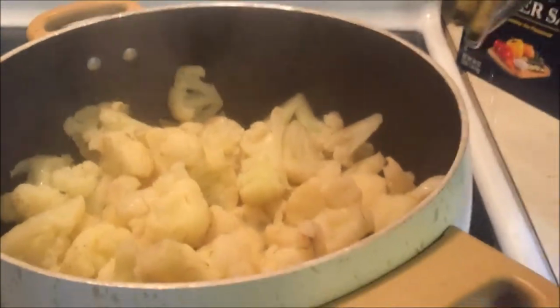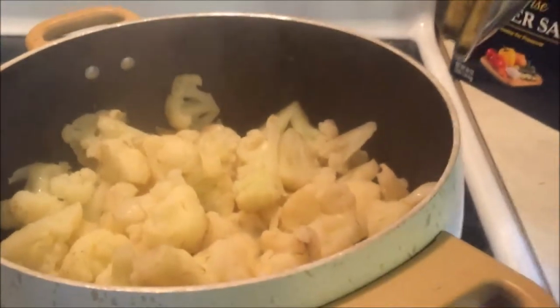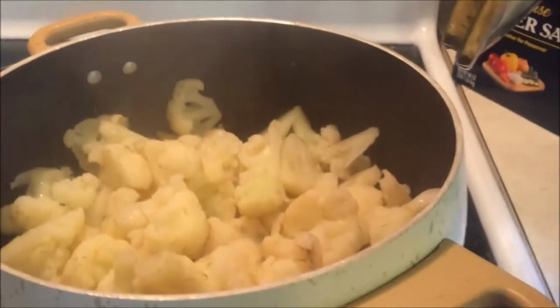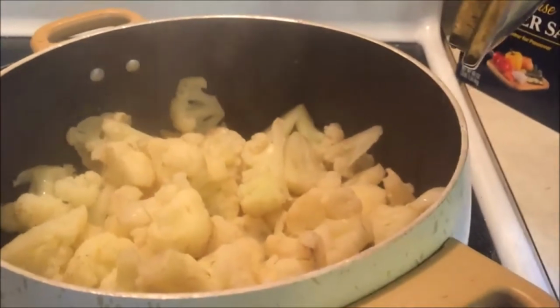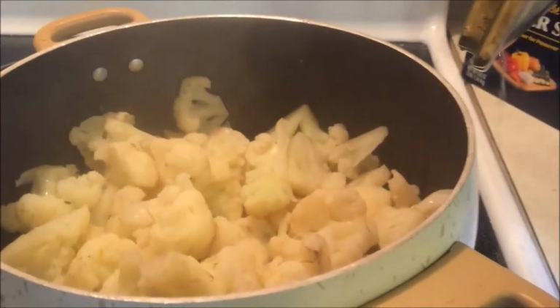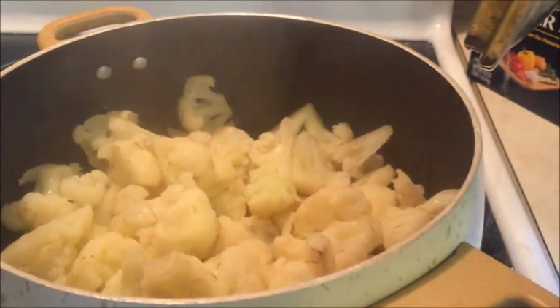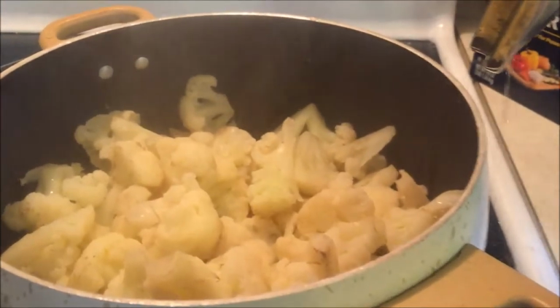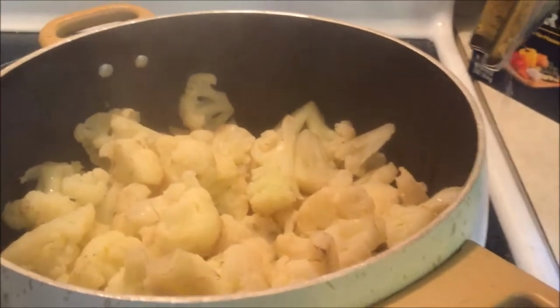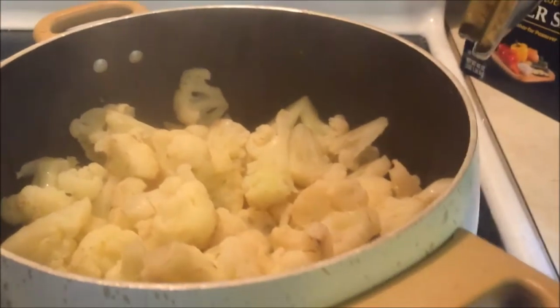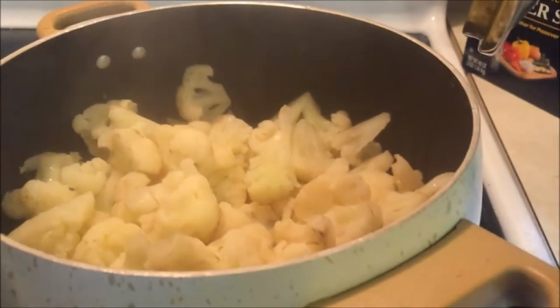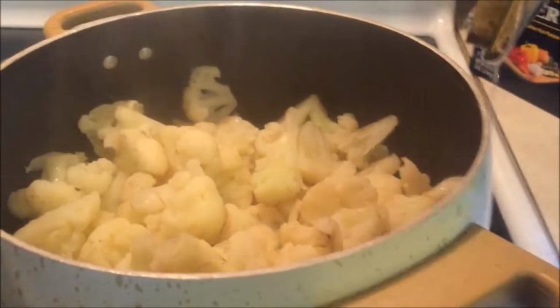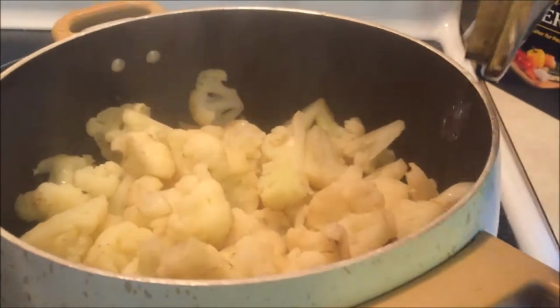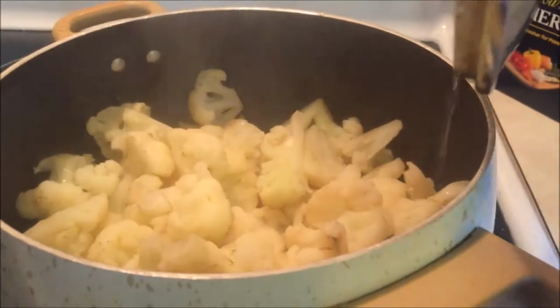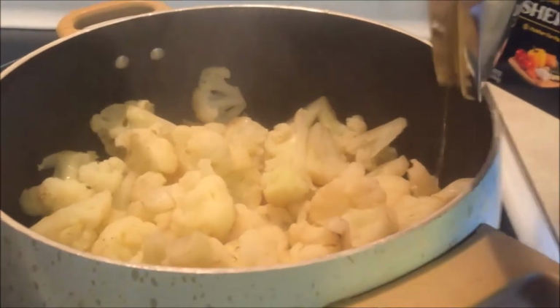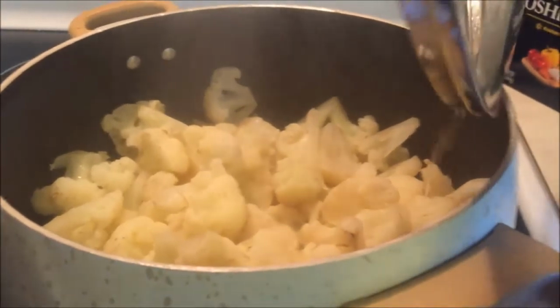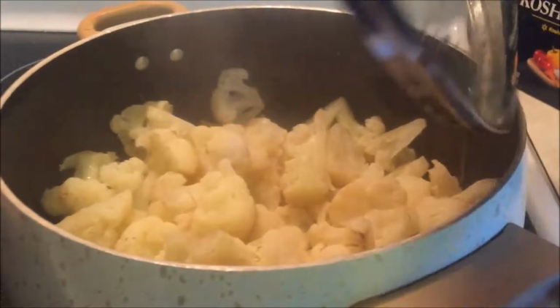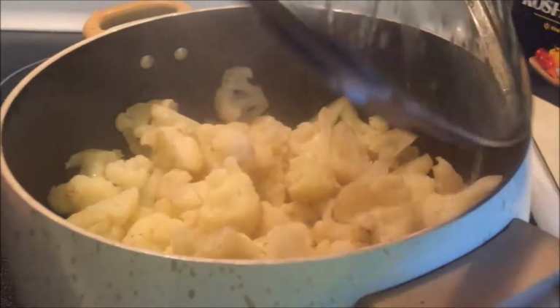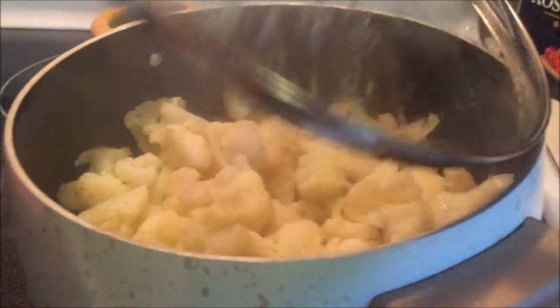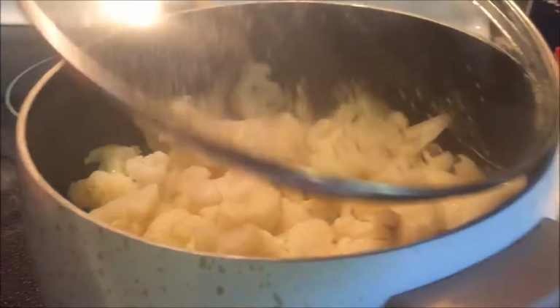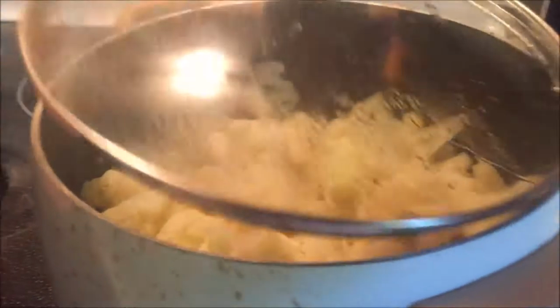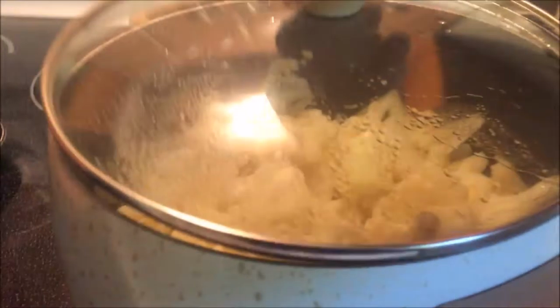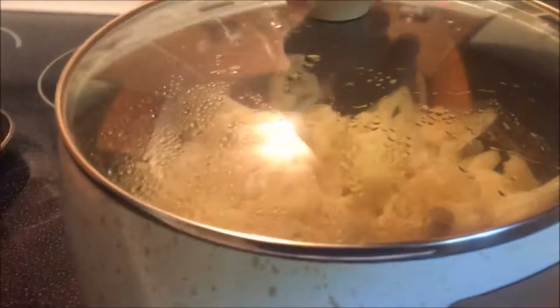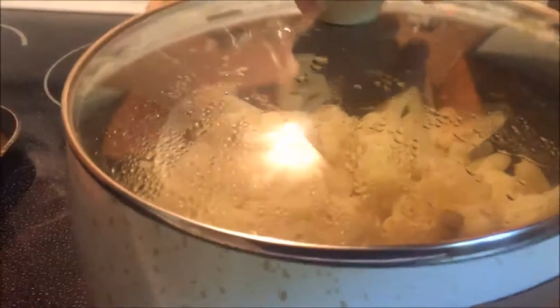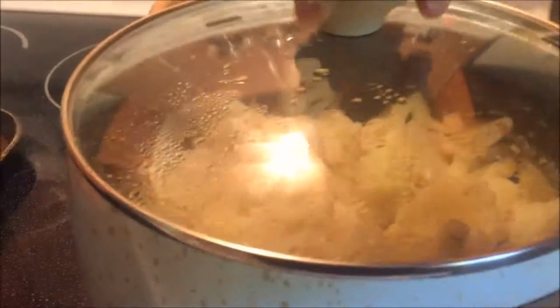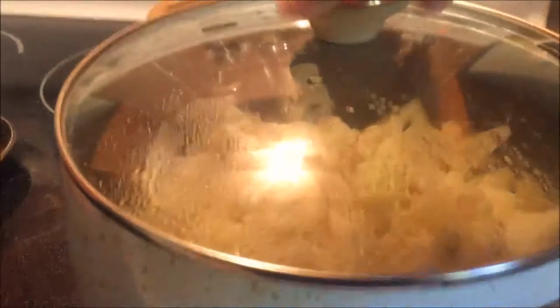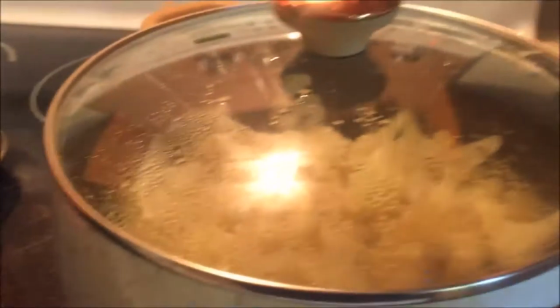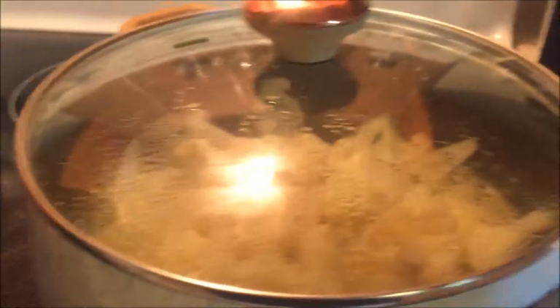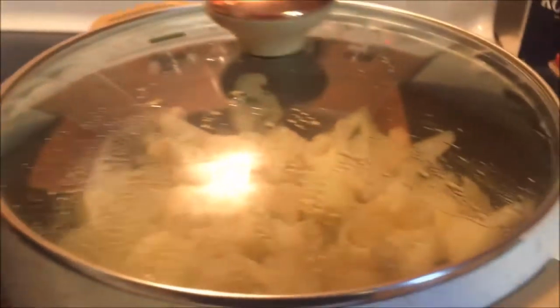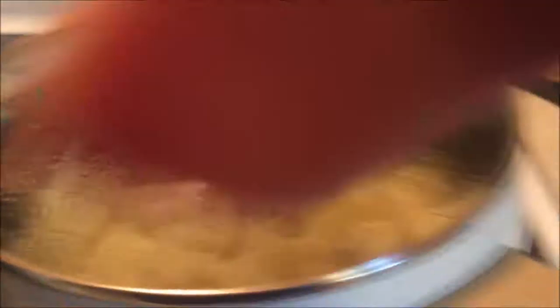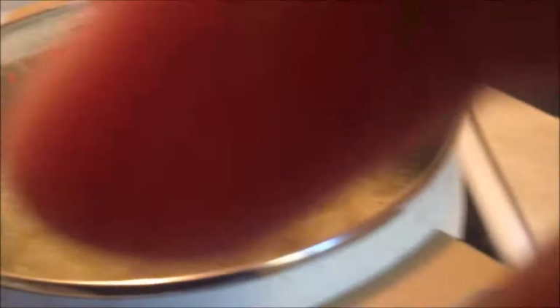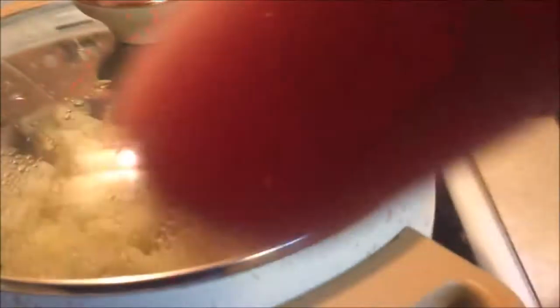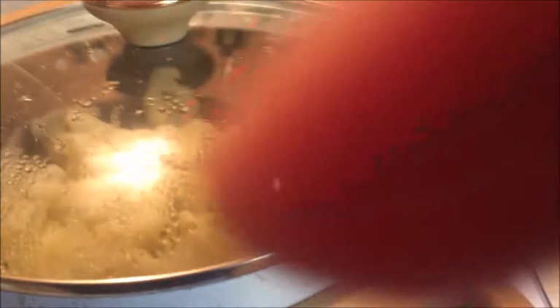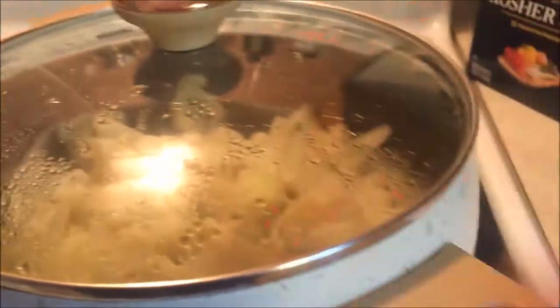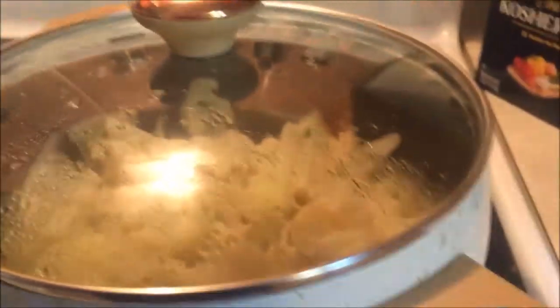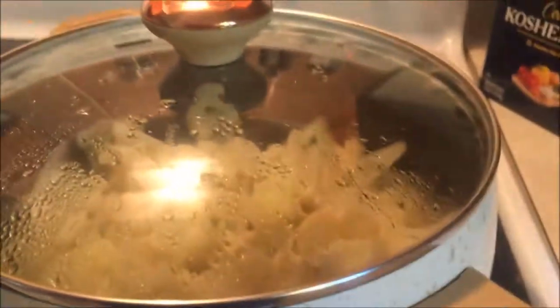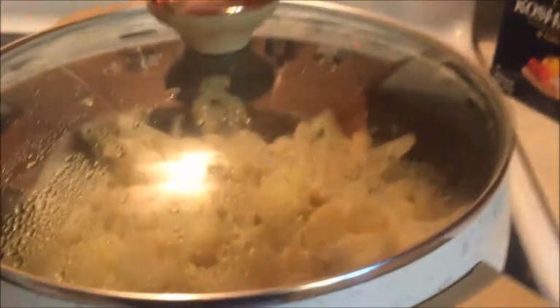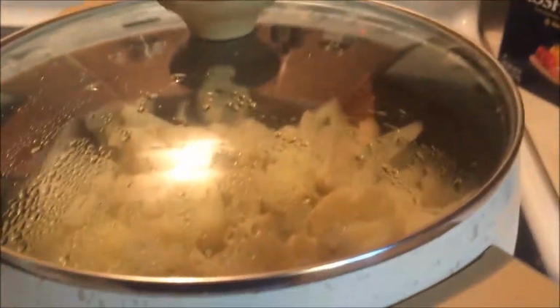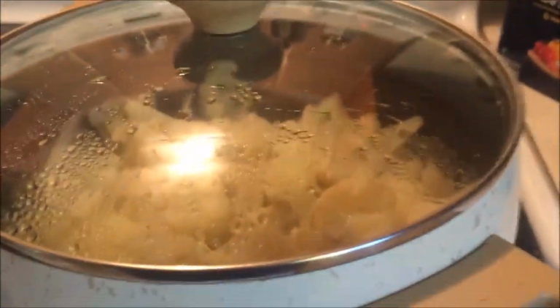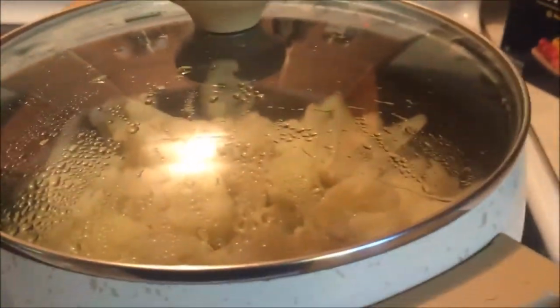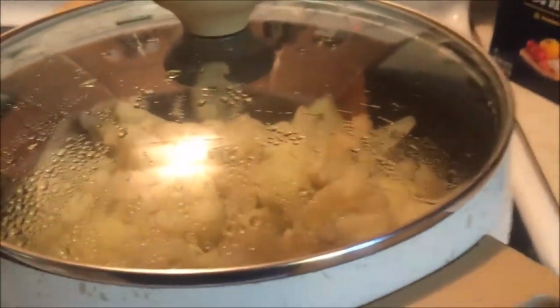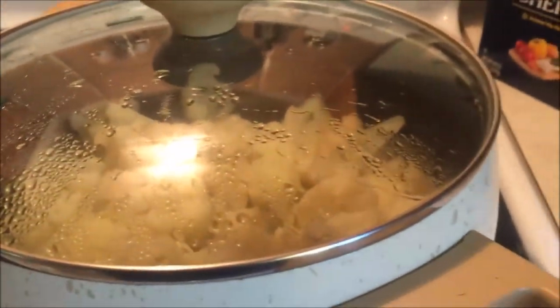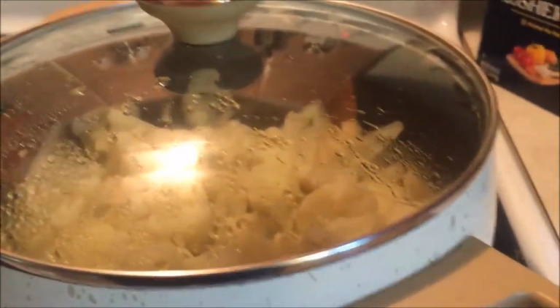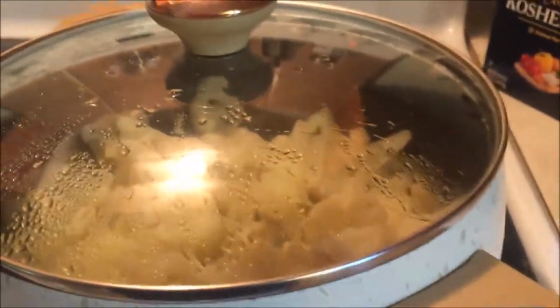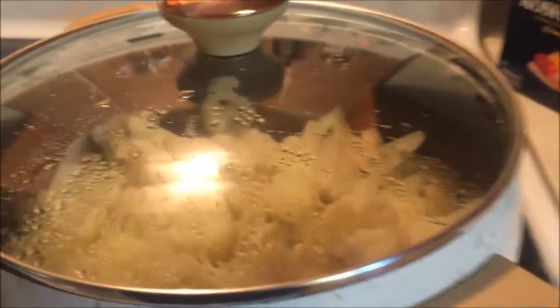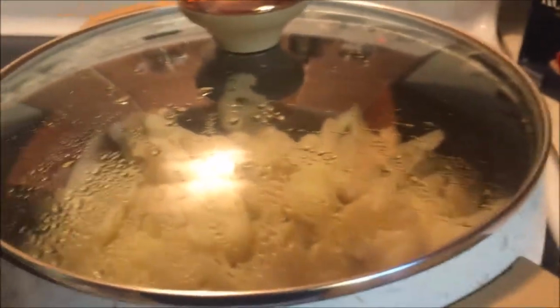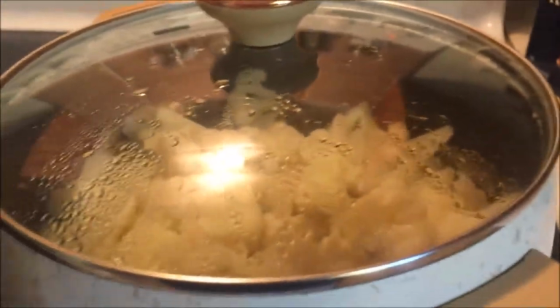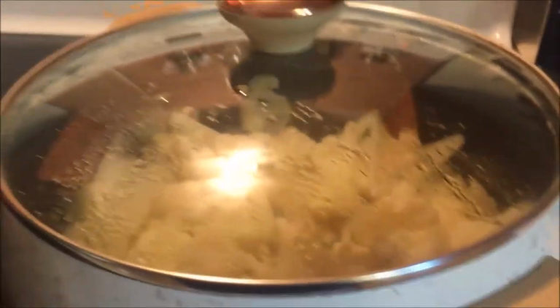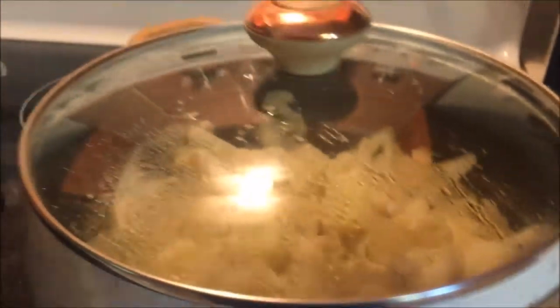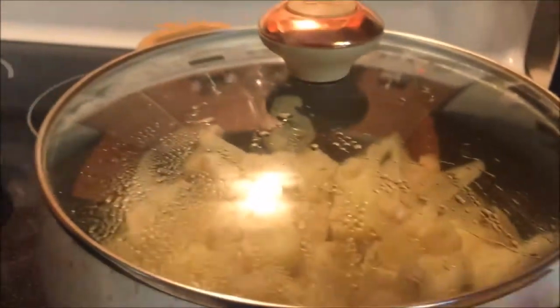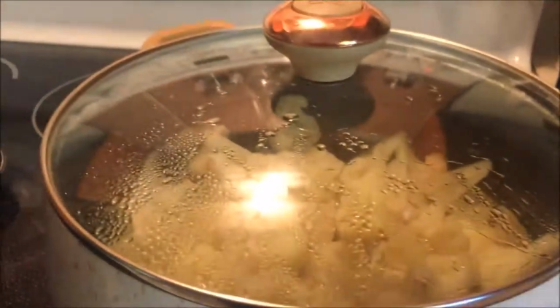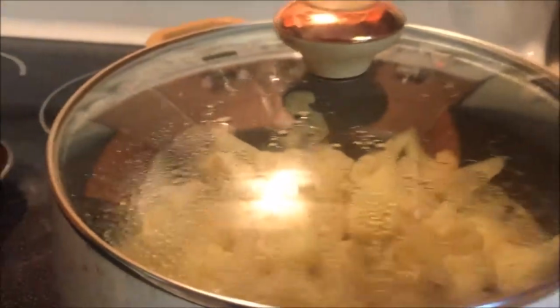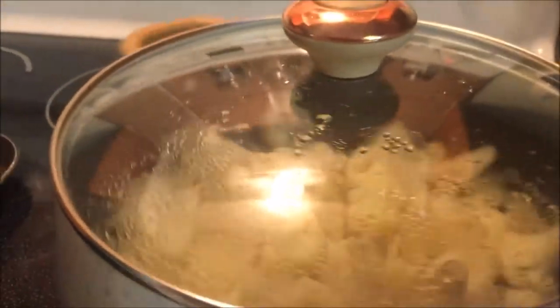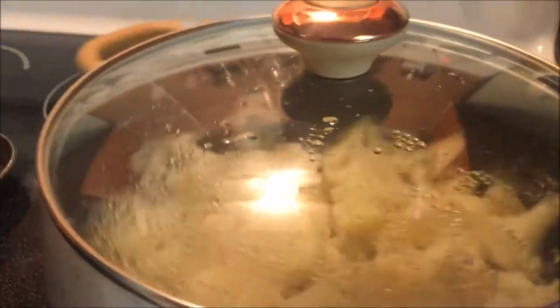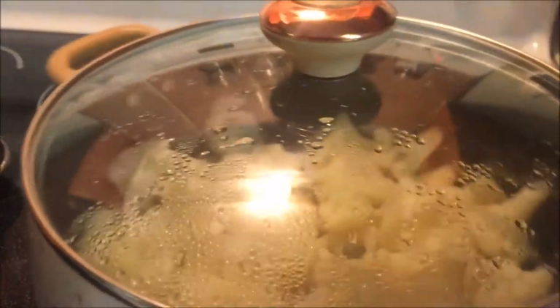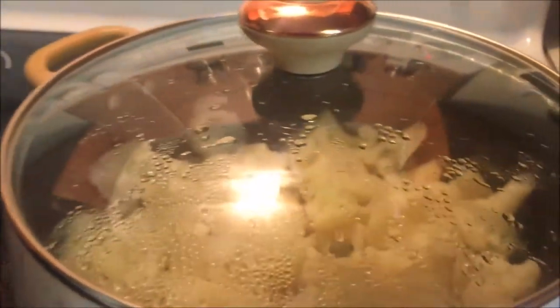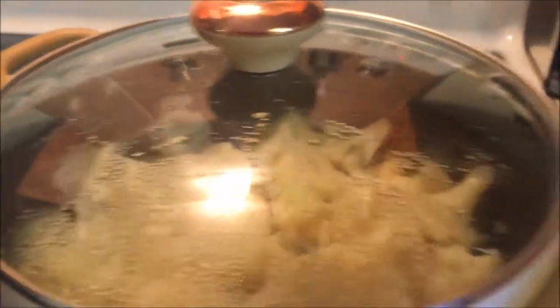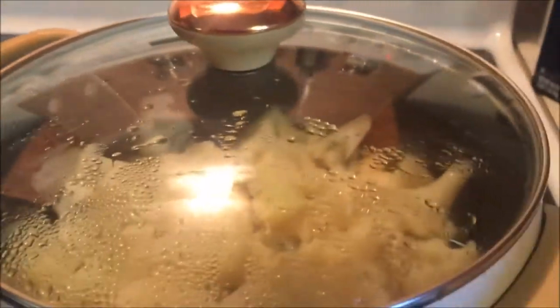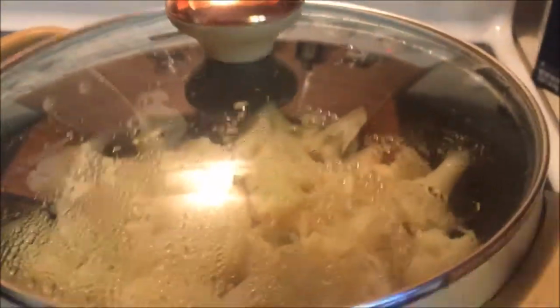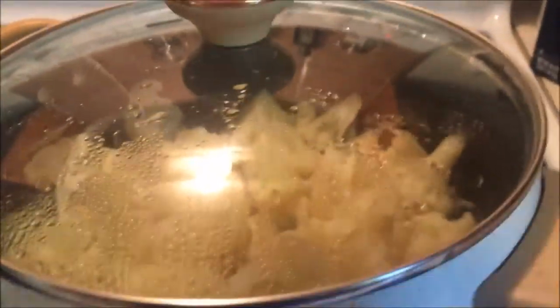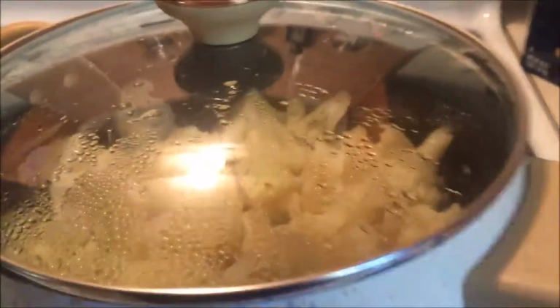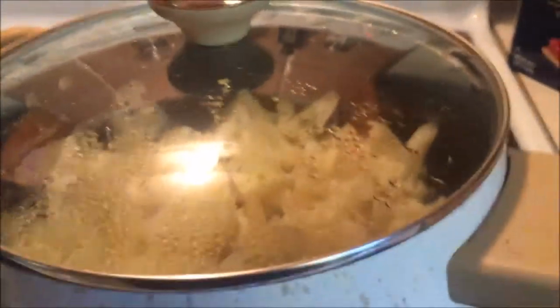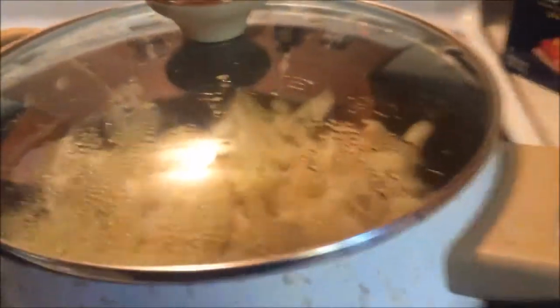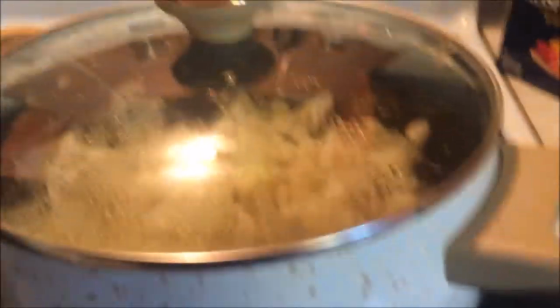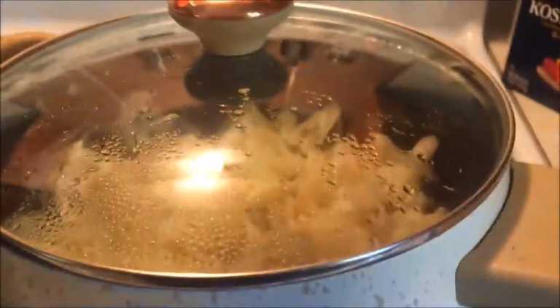I heated that in the microwave for 45 seconds or so, then I dumped that in my food processor.